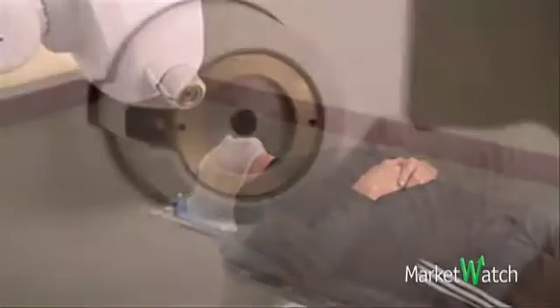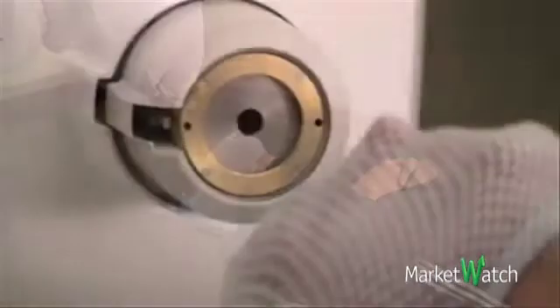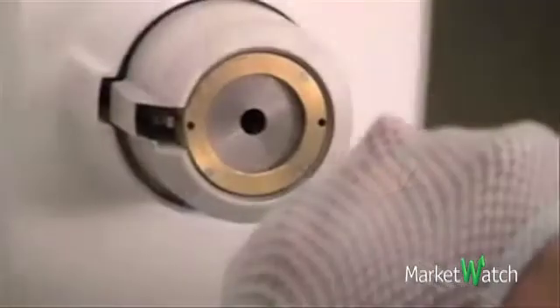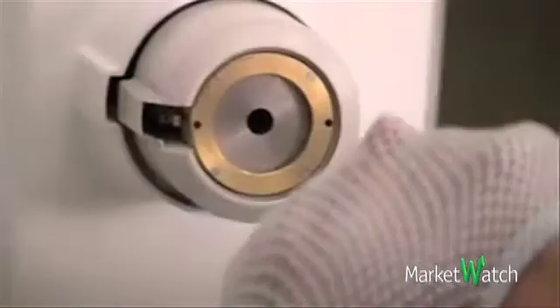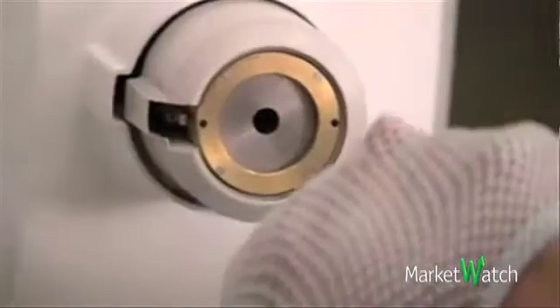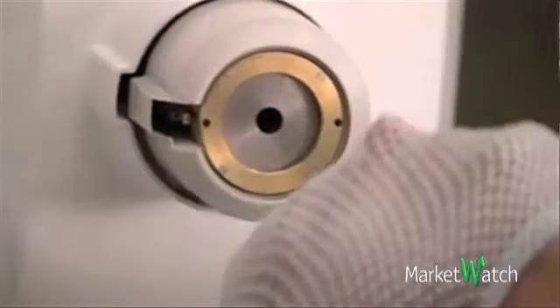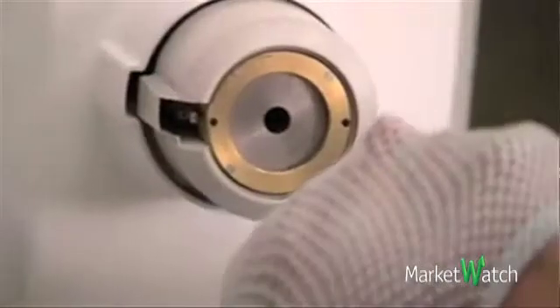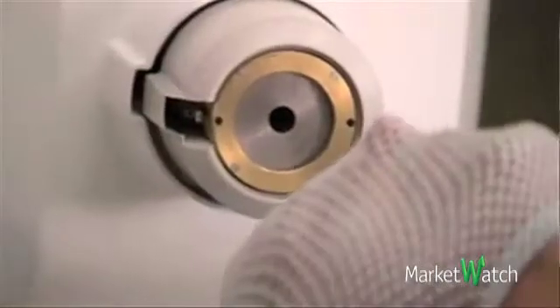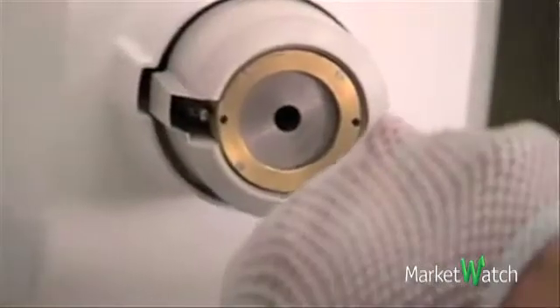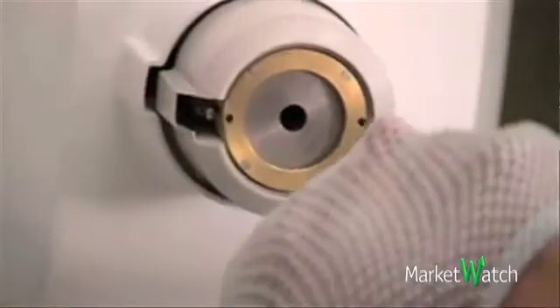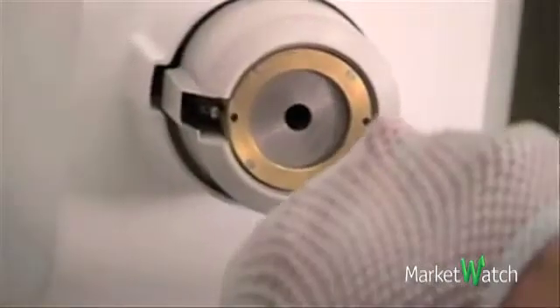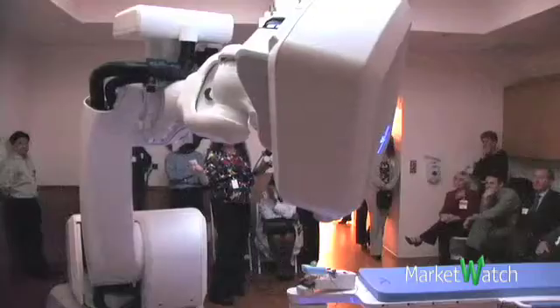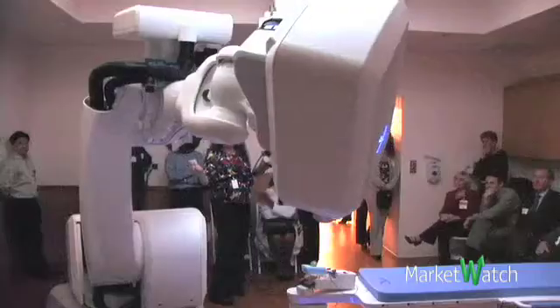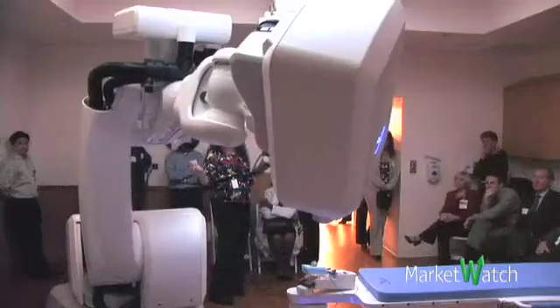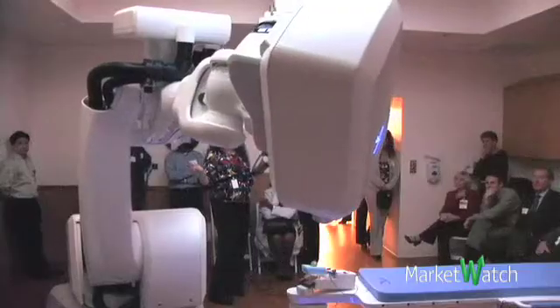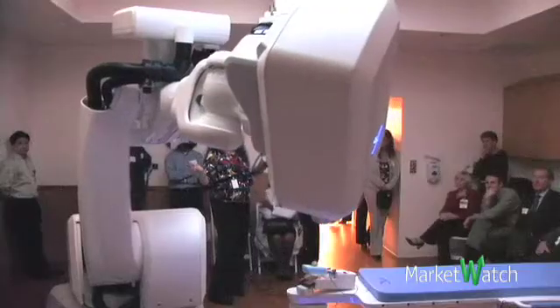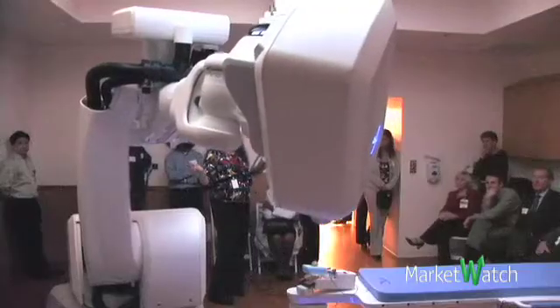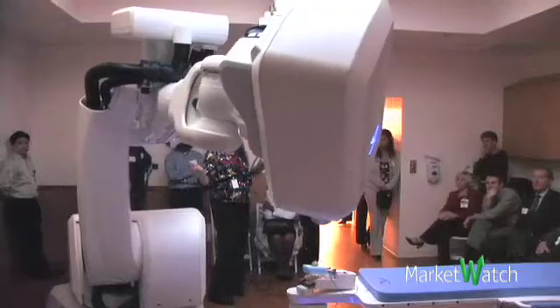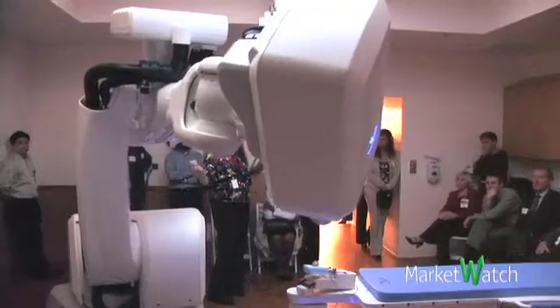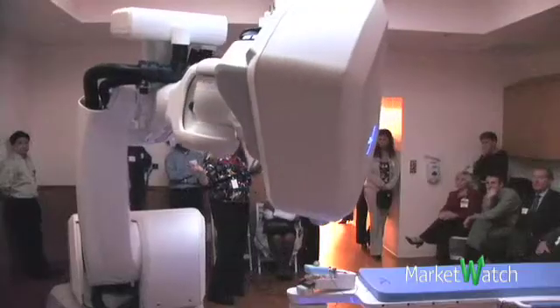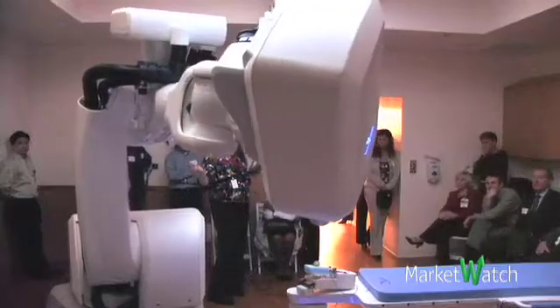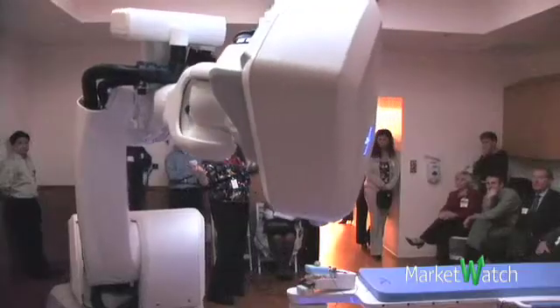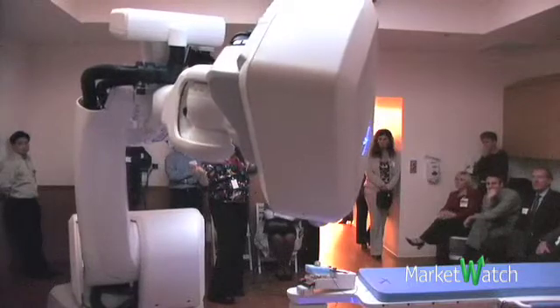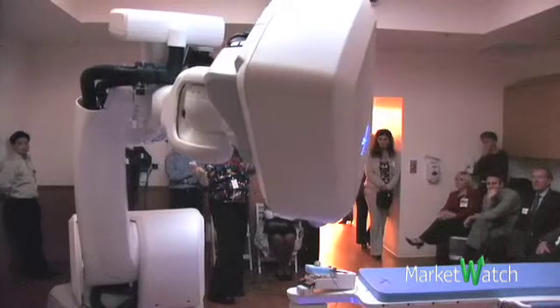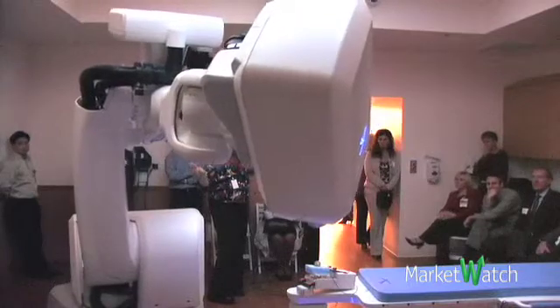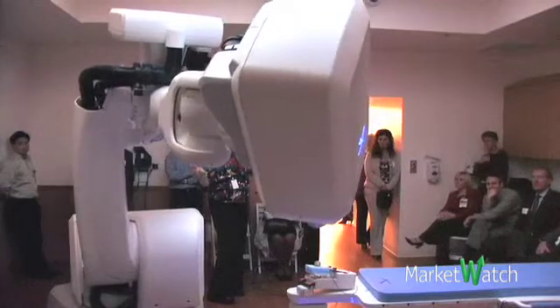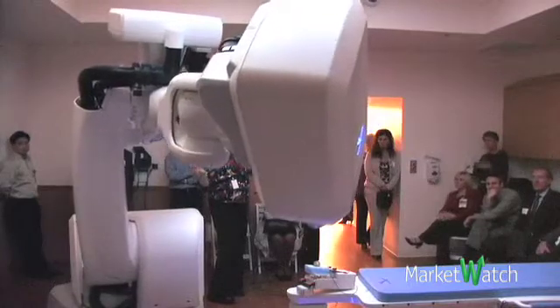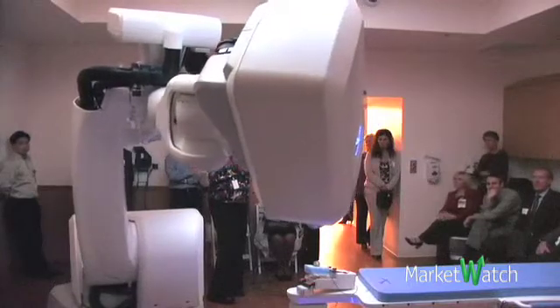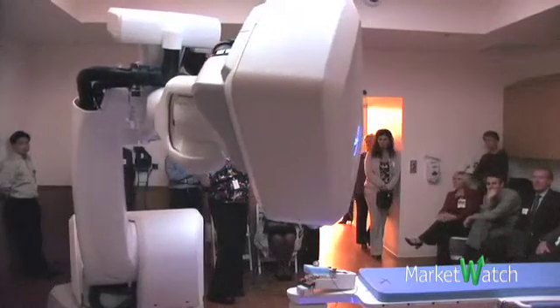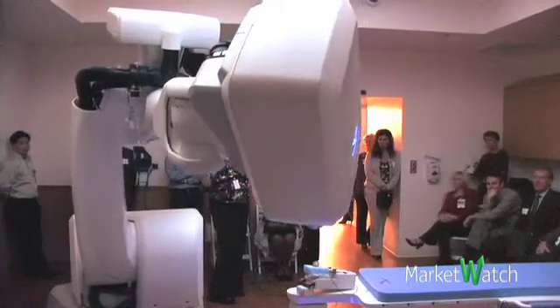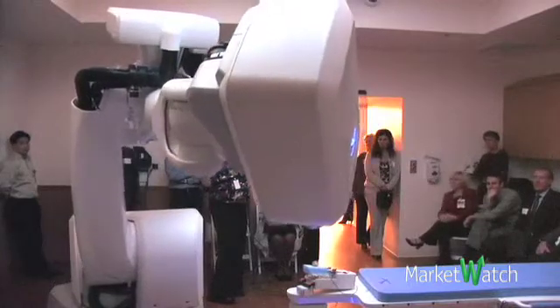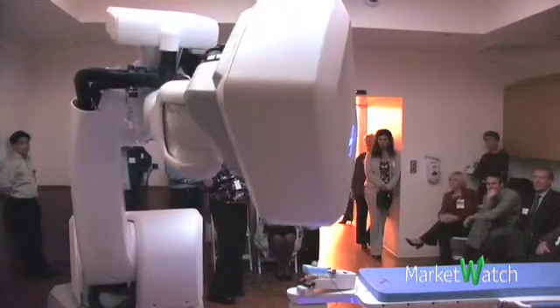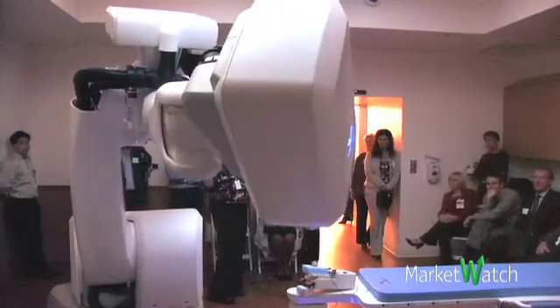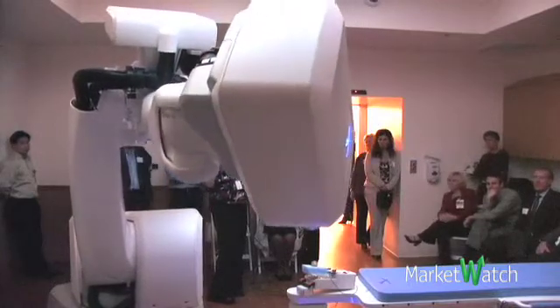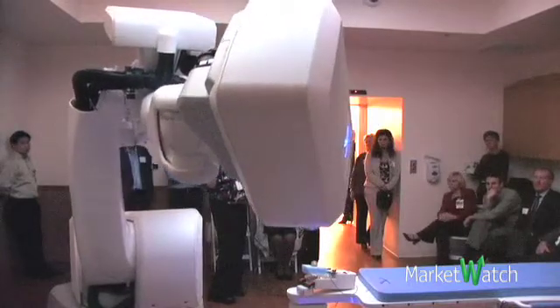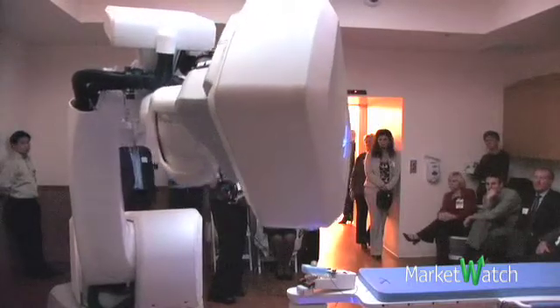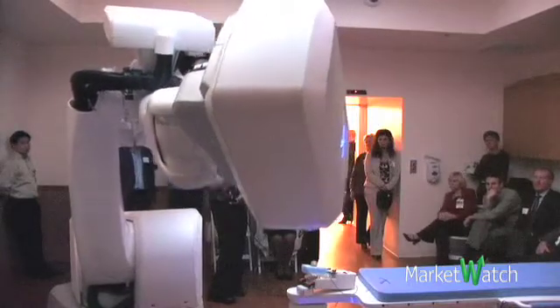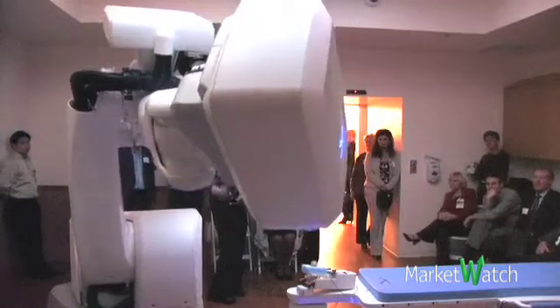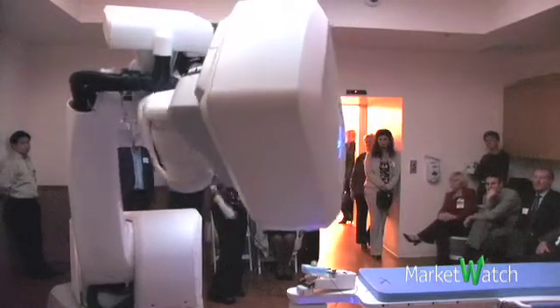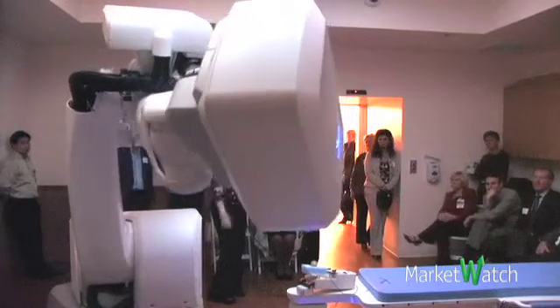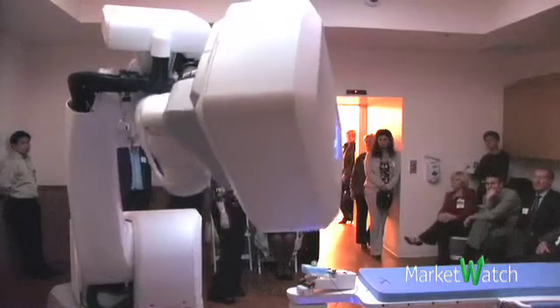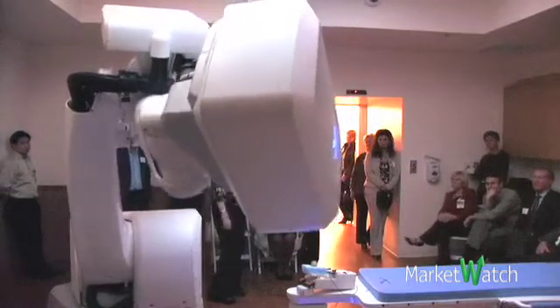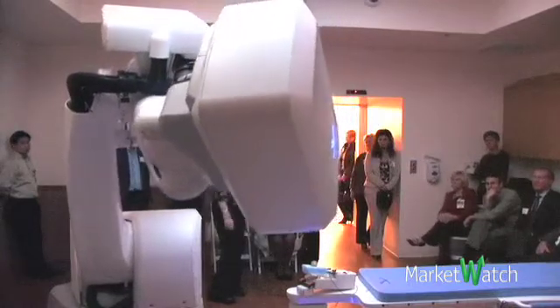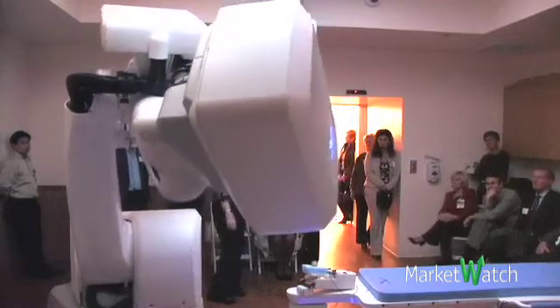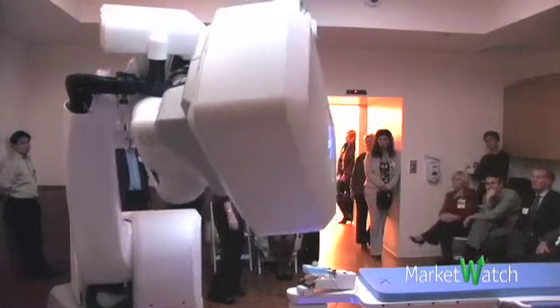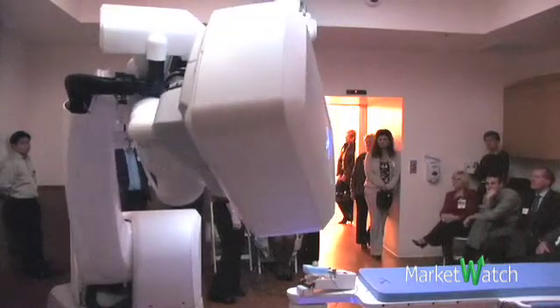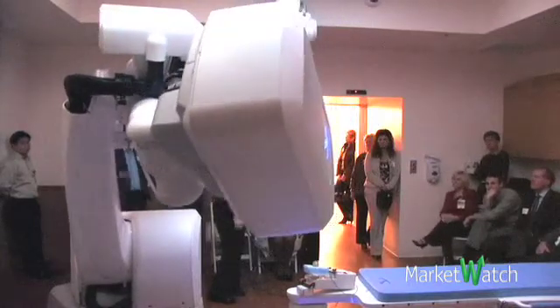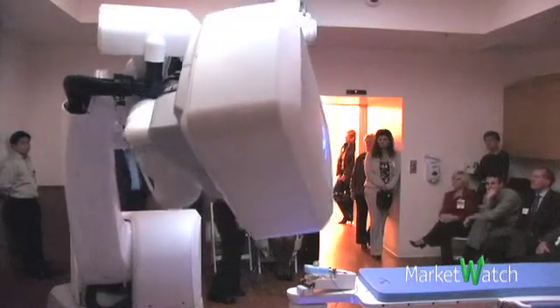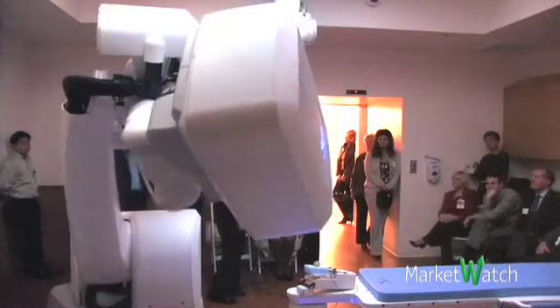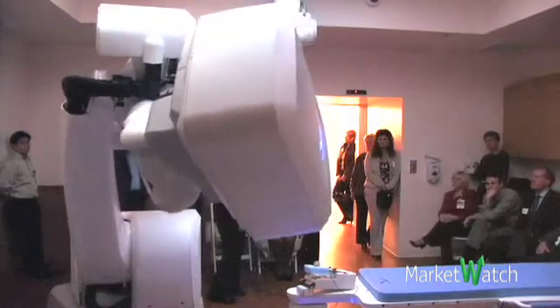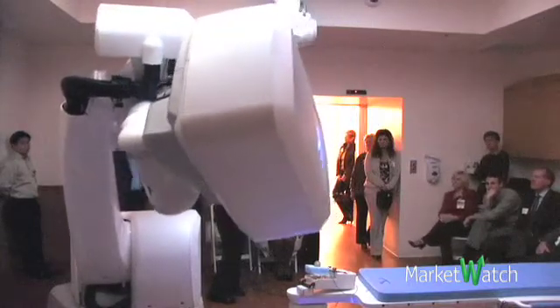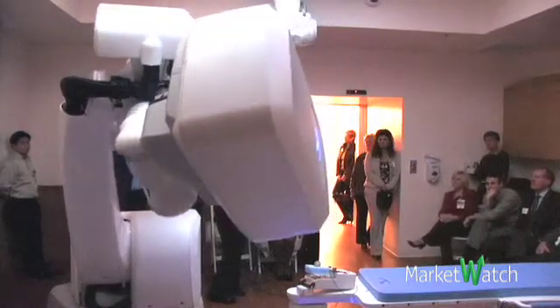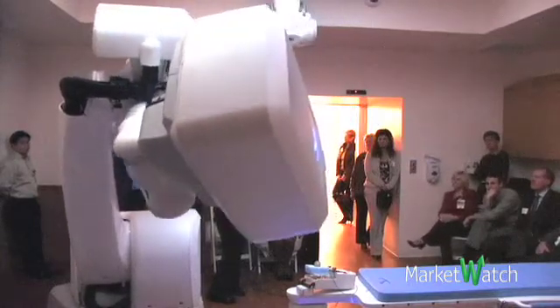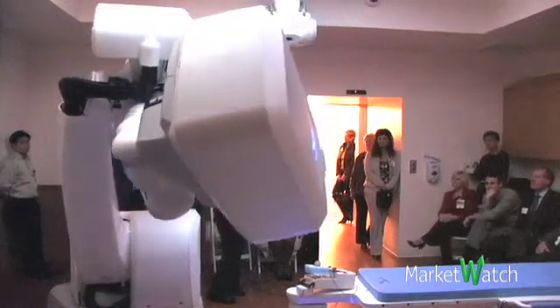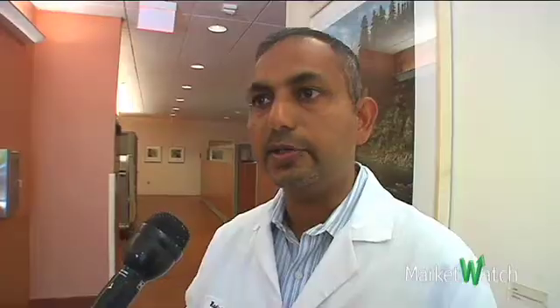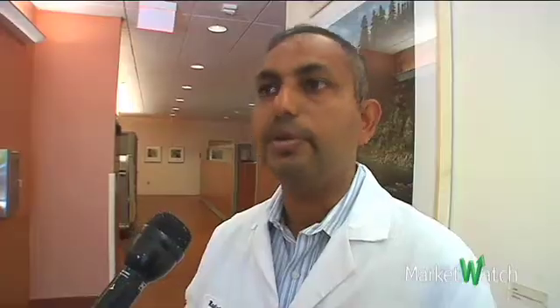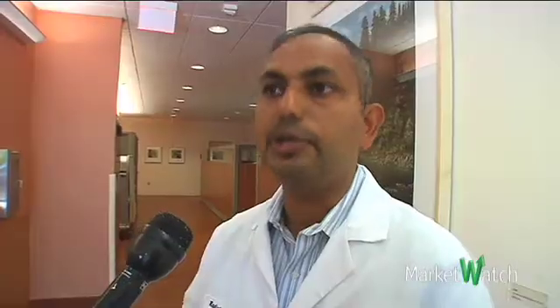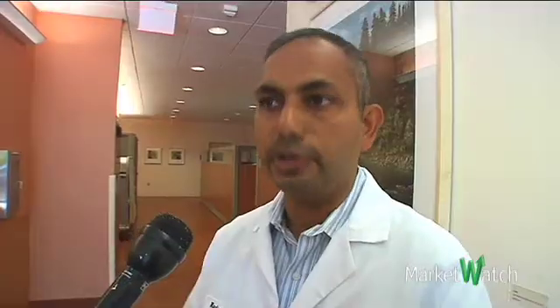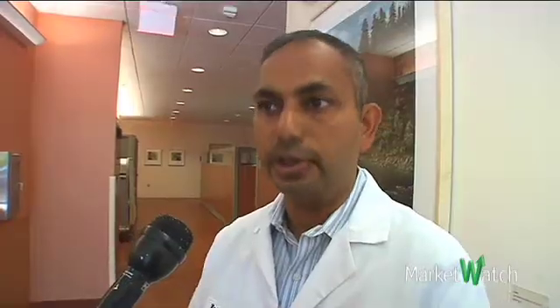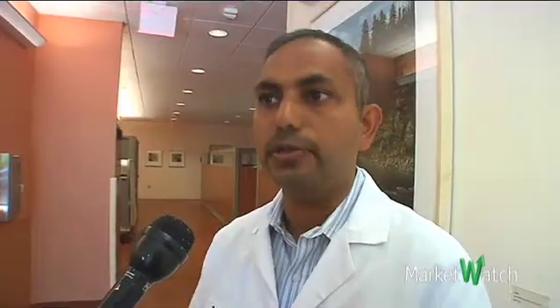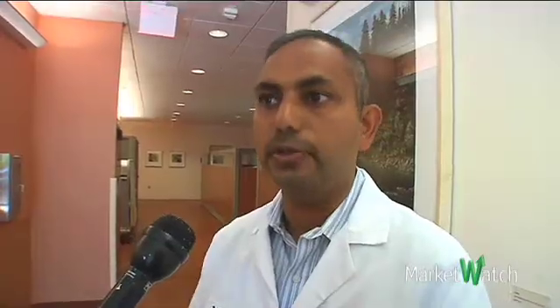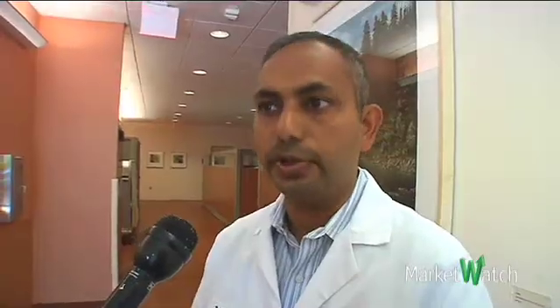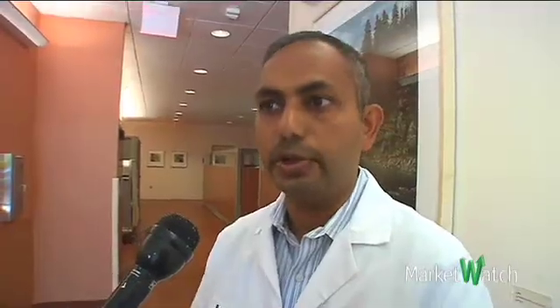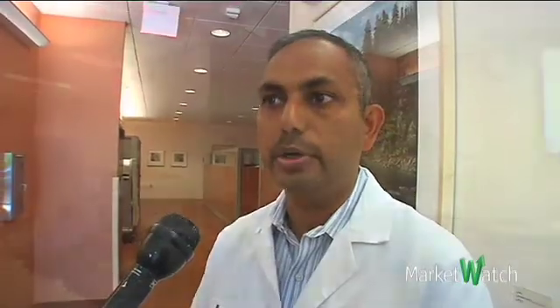Because it's a much more accurate beam, we can give higher doses per day, and that reduces the number of days a patient needs to return.